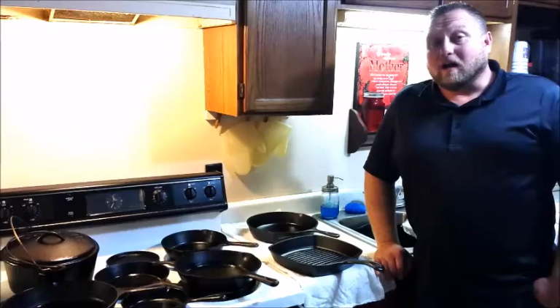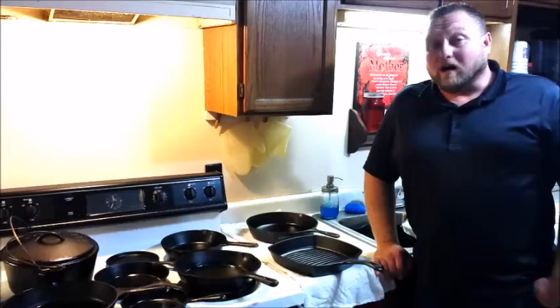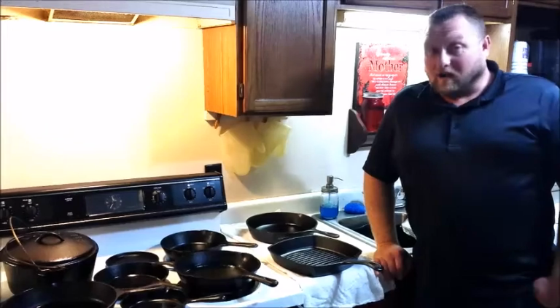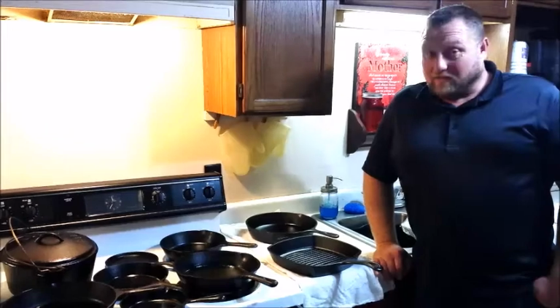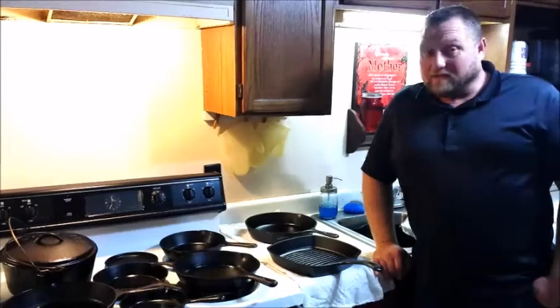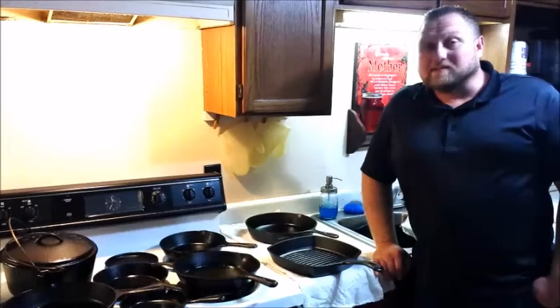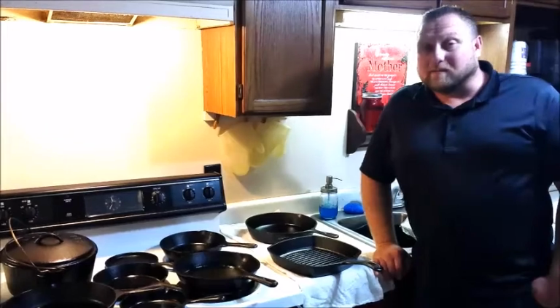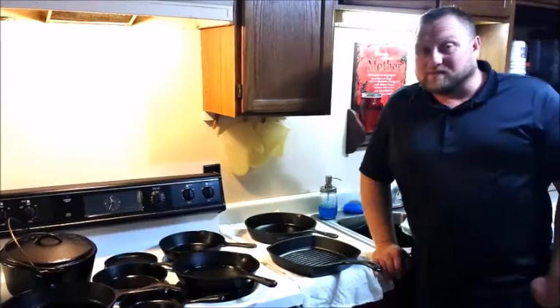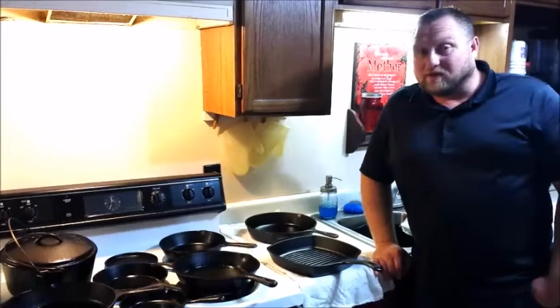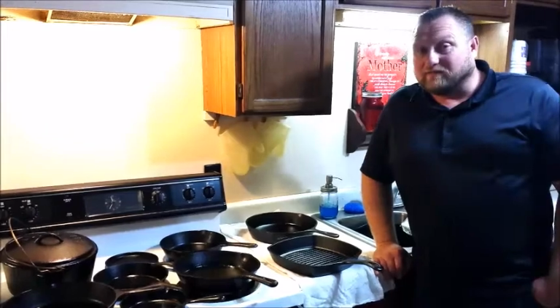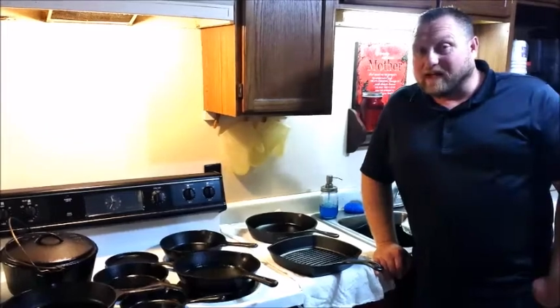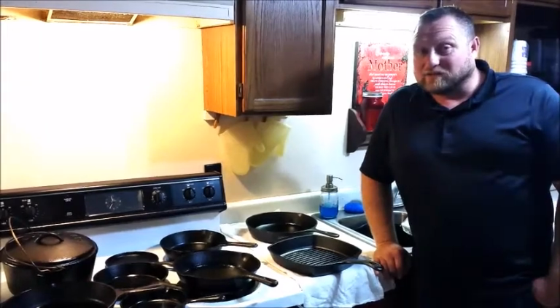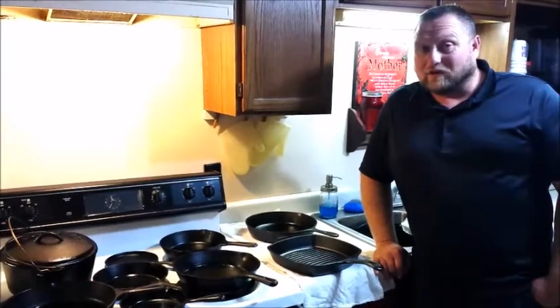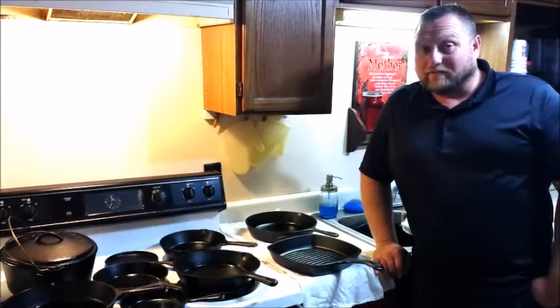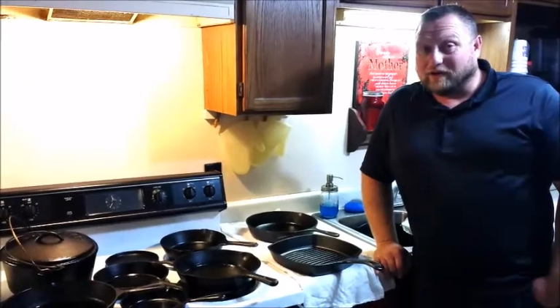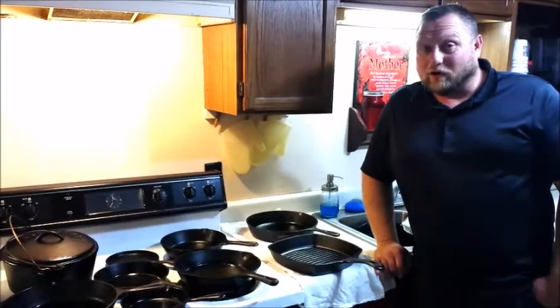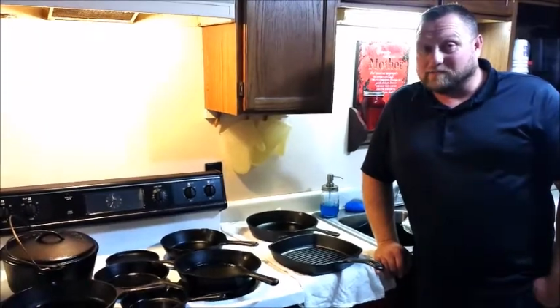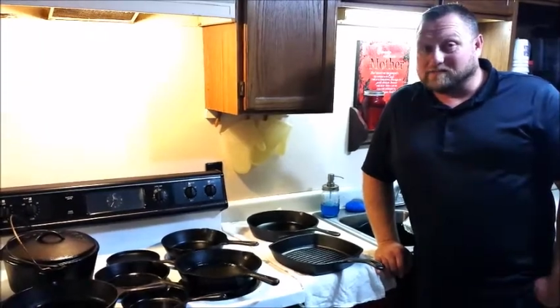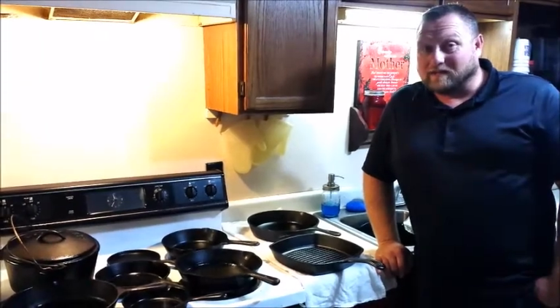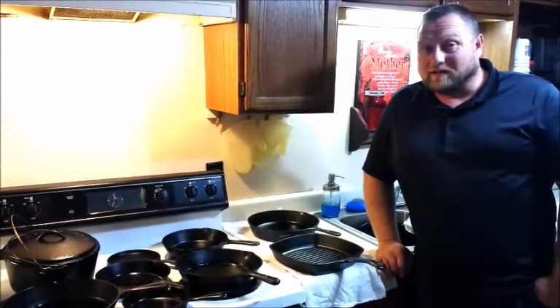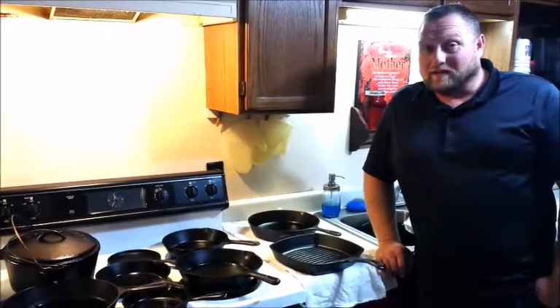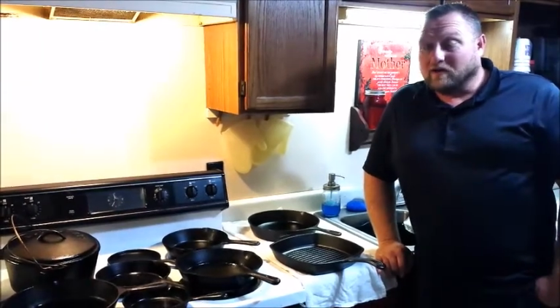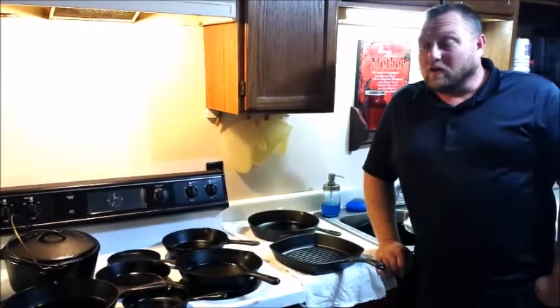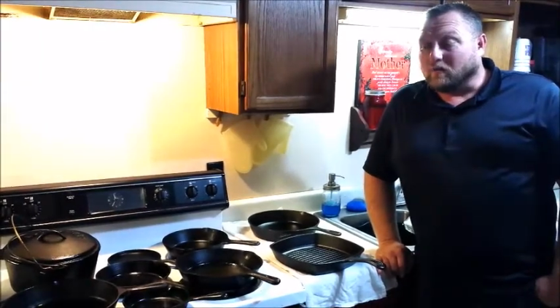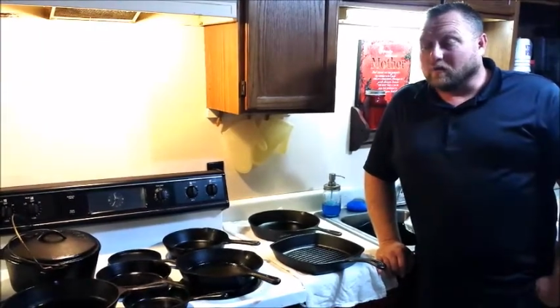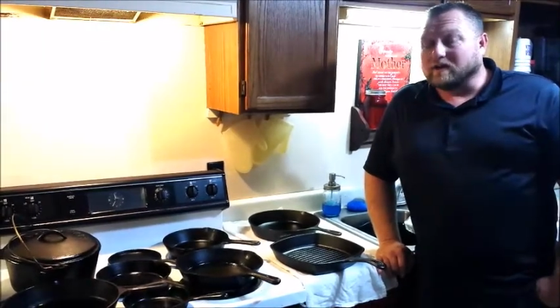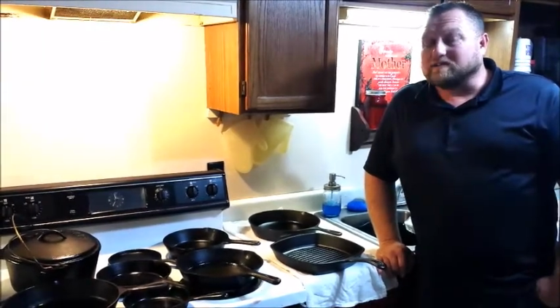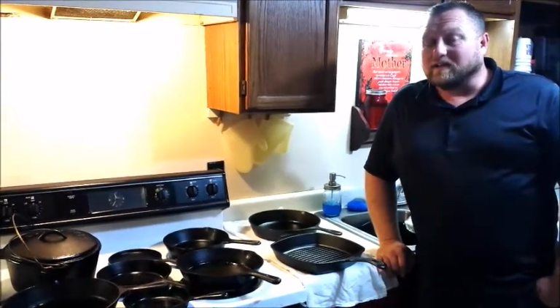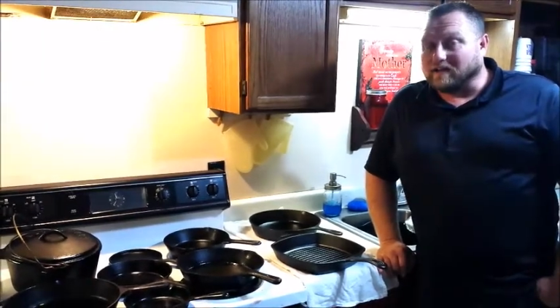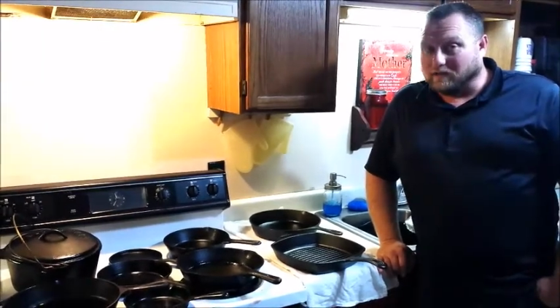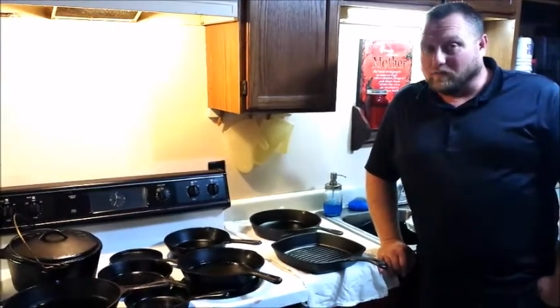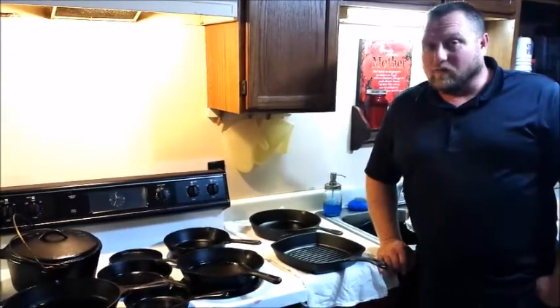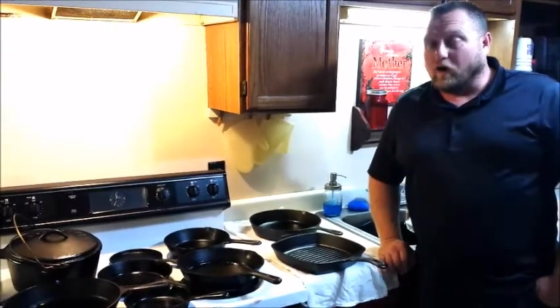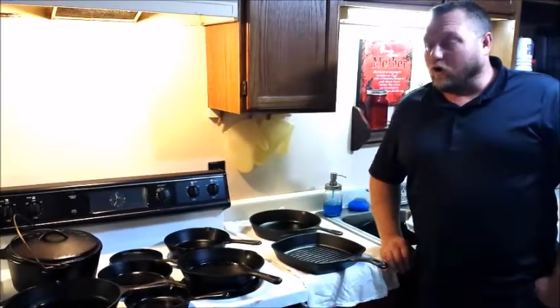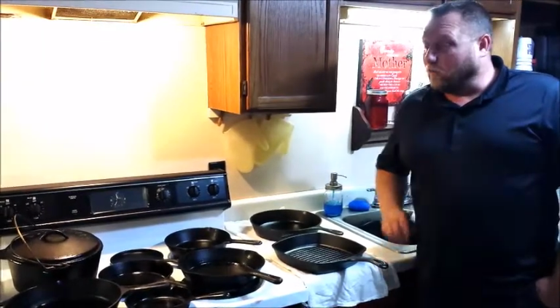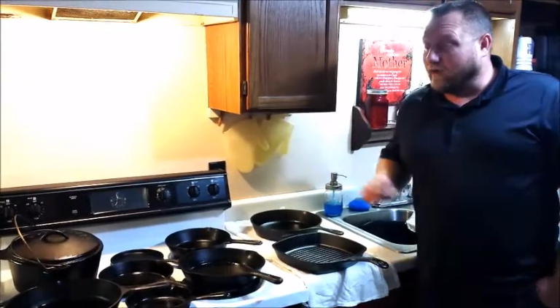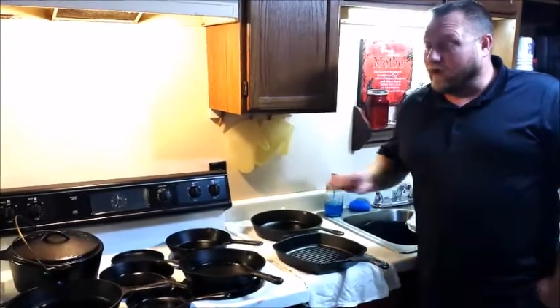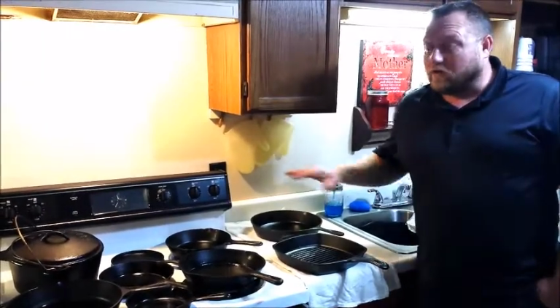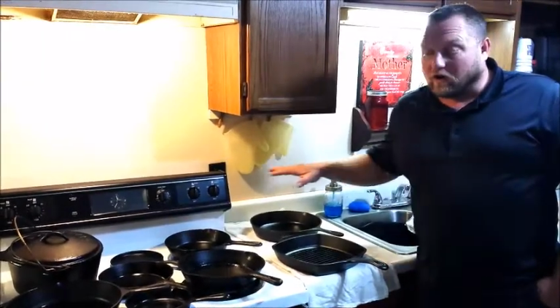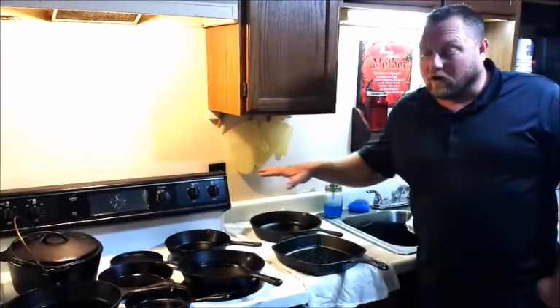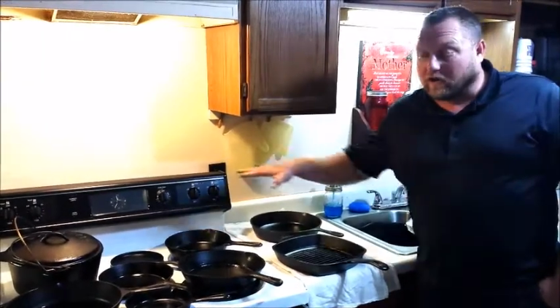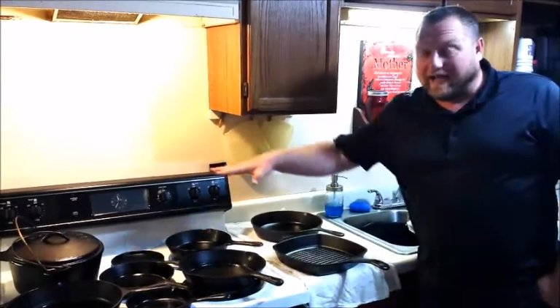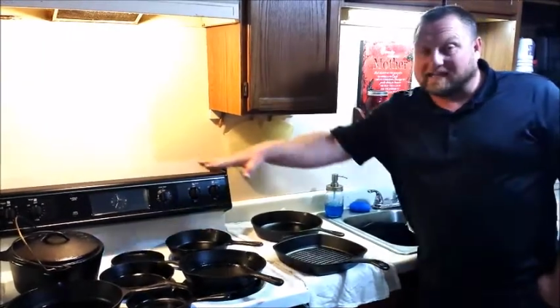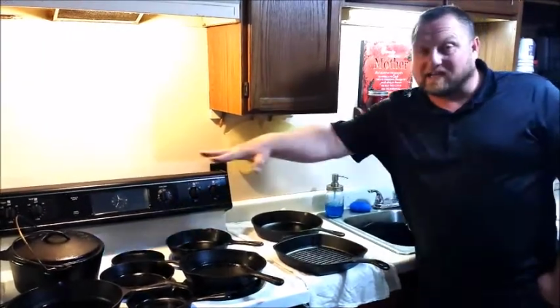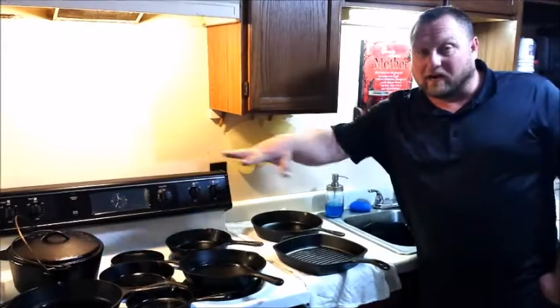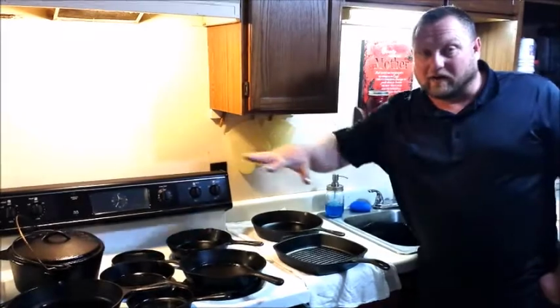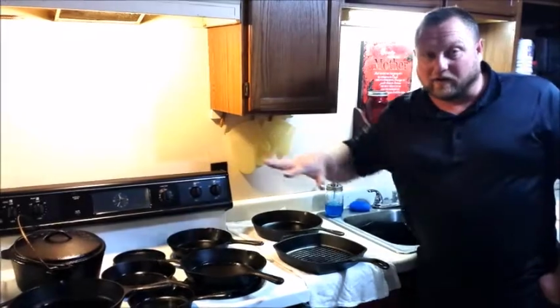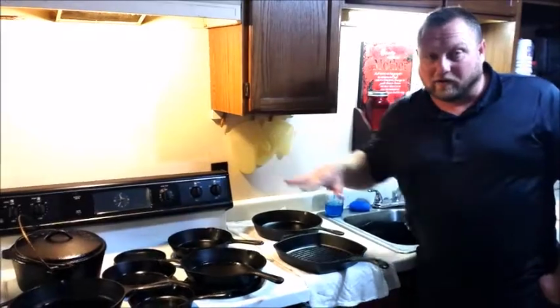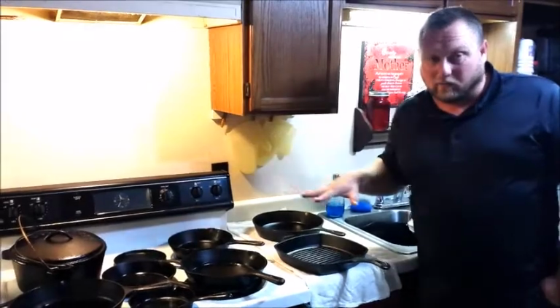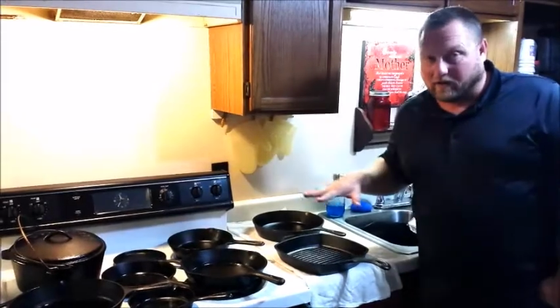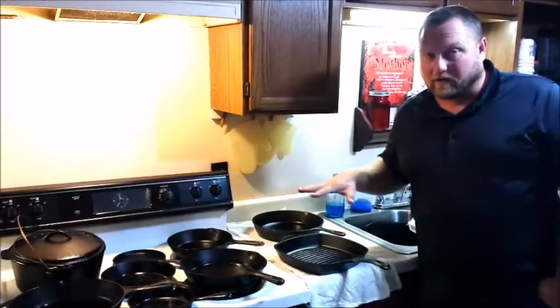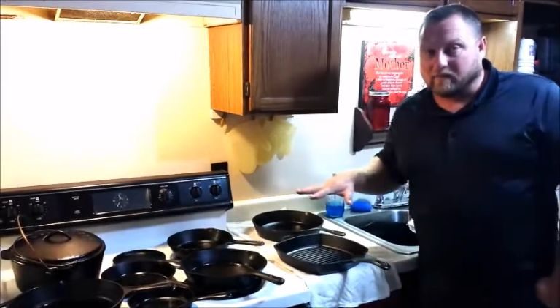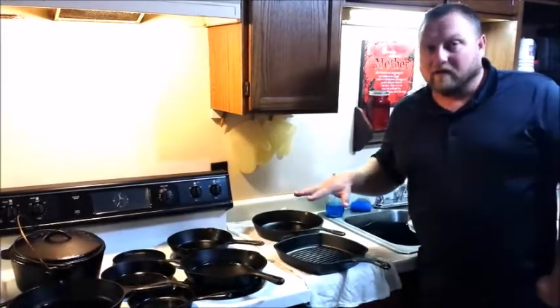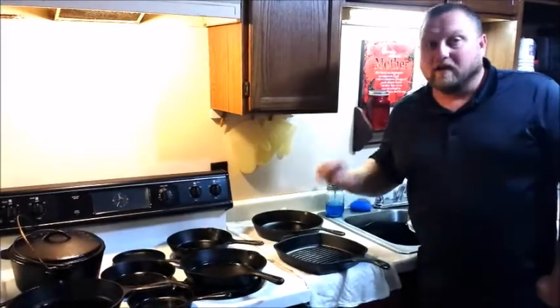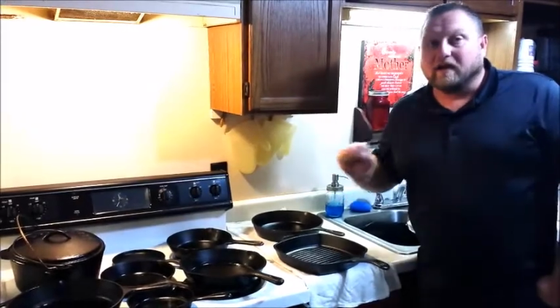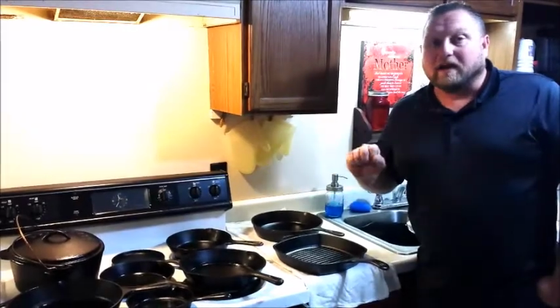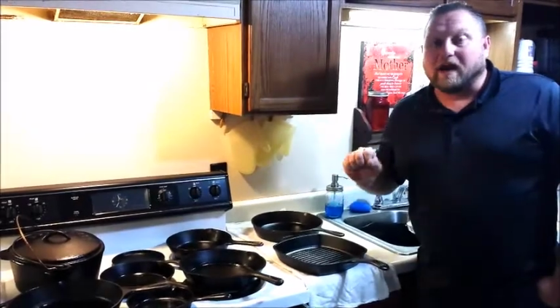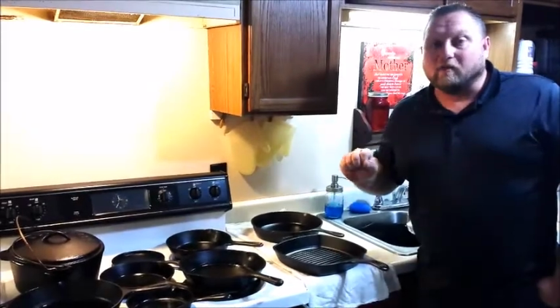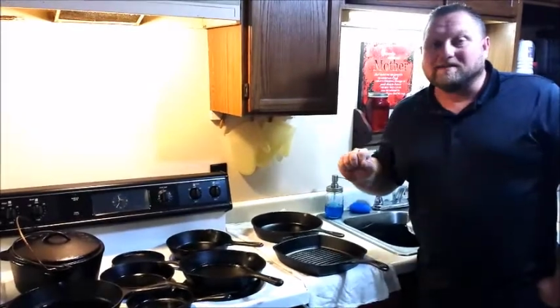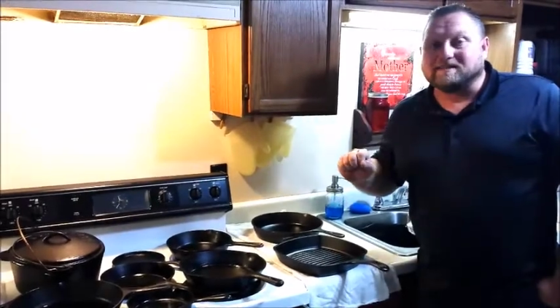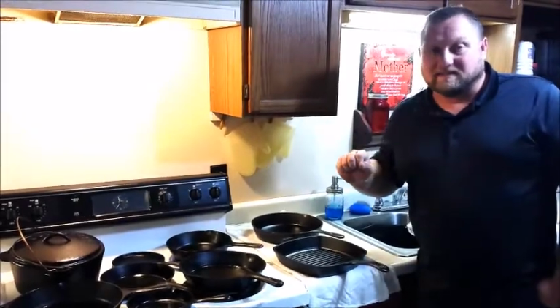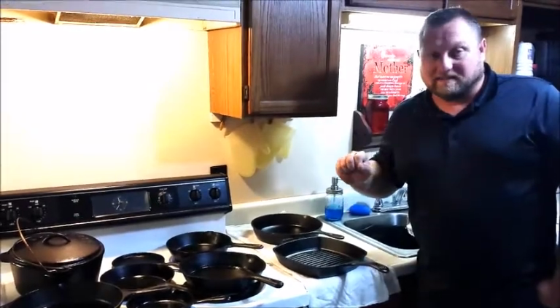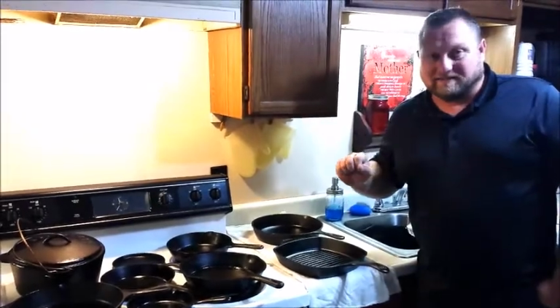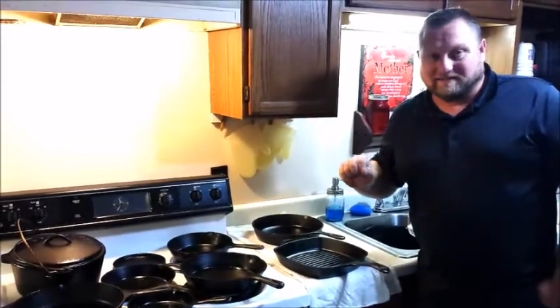On this episode of Natural Living Homestead, we're going to tell you all about our cast iron cookware and how we season it.